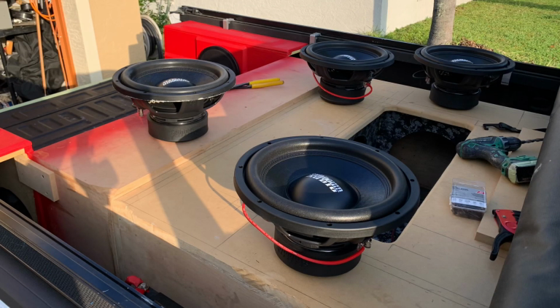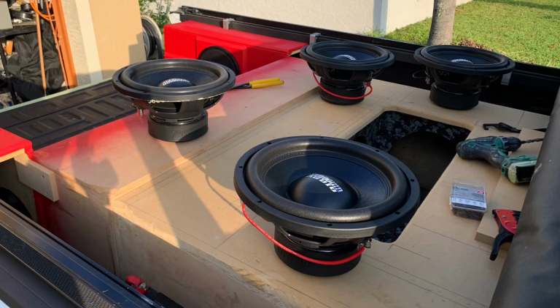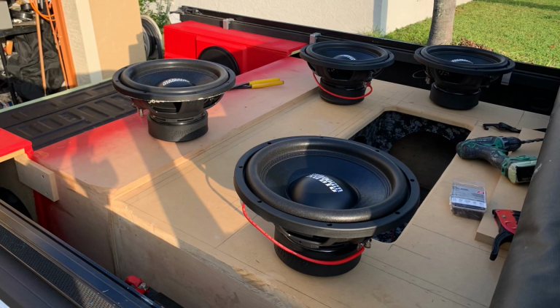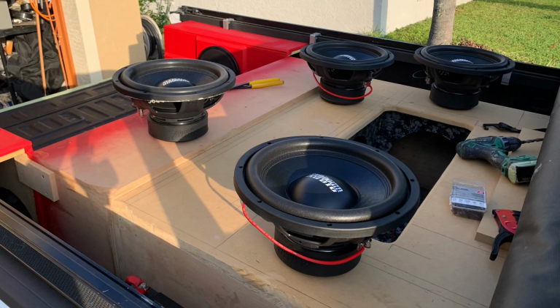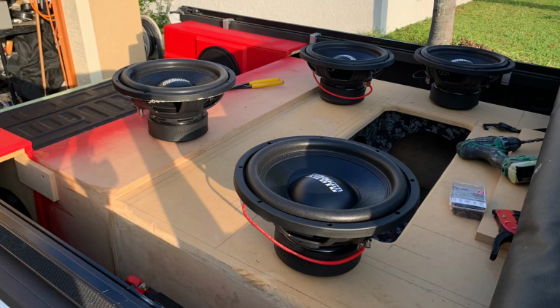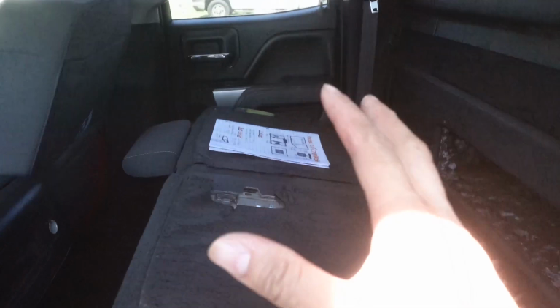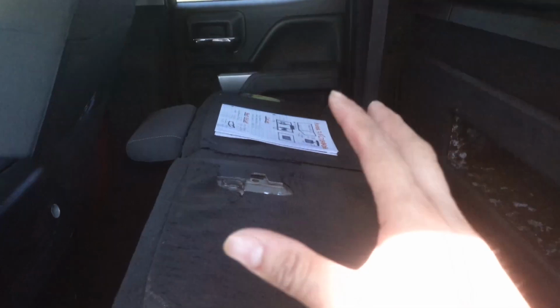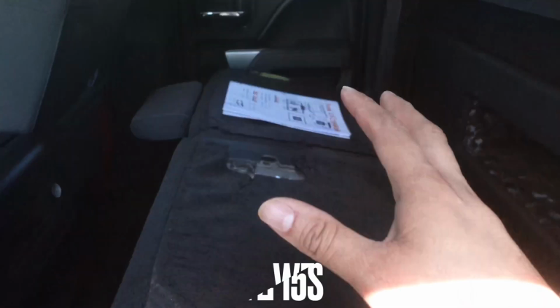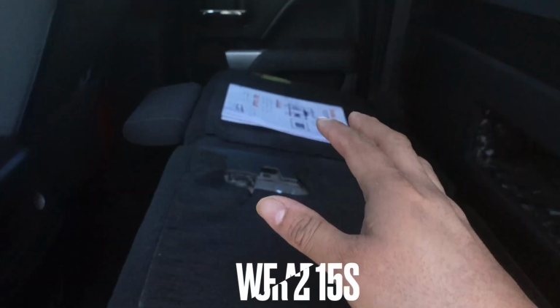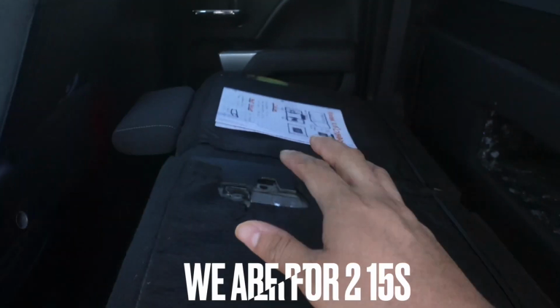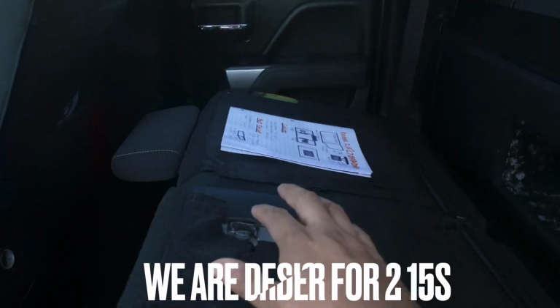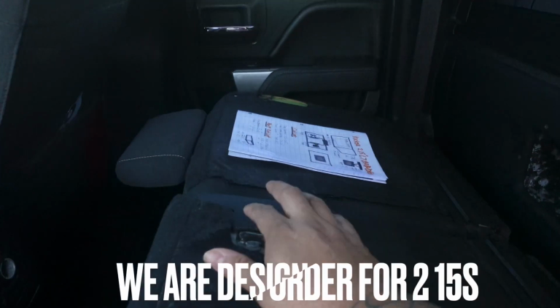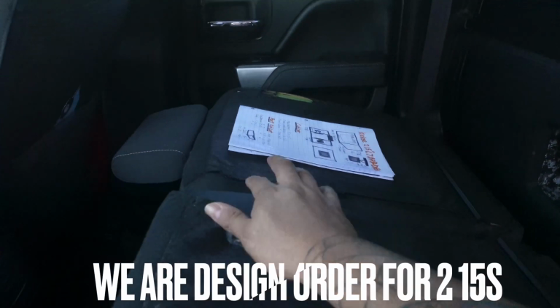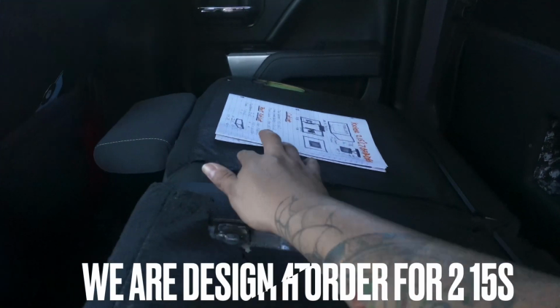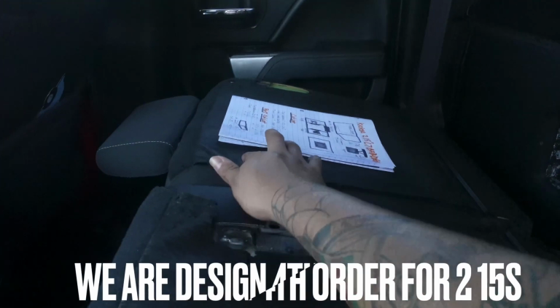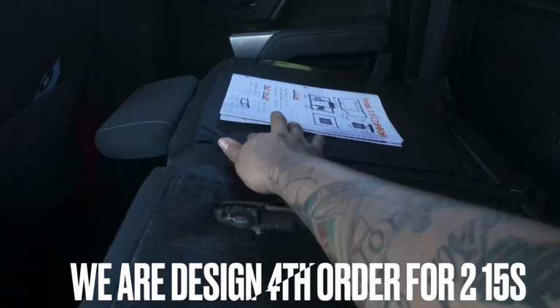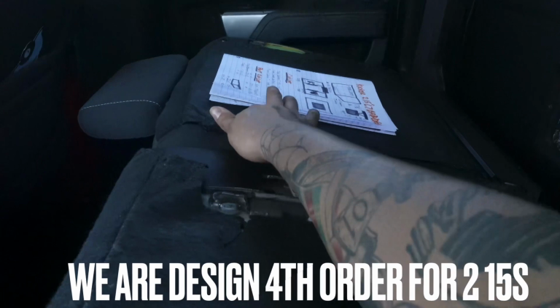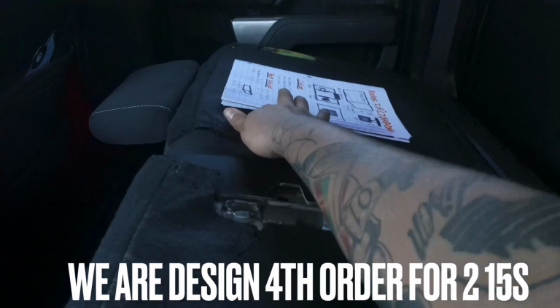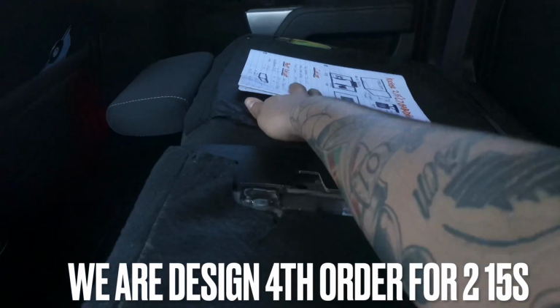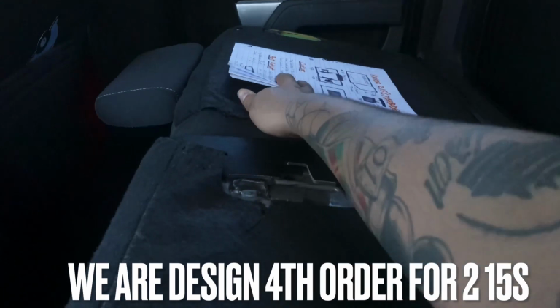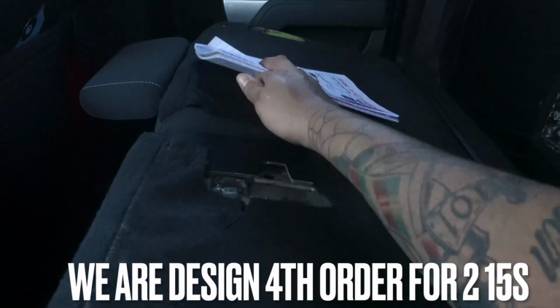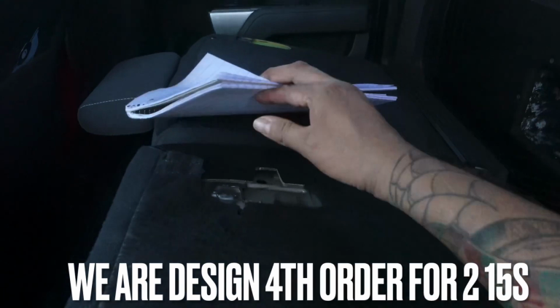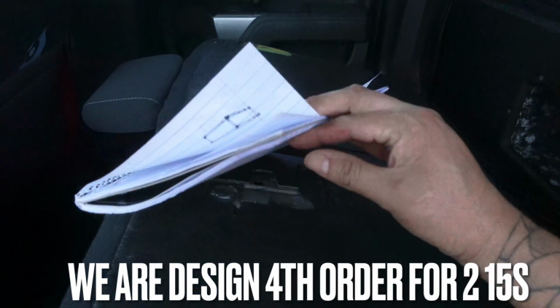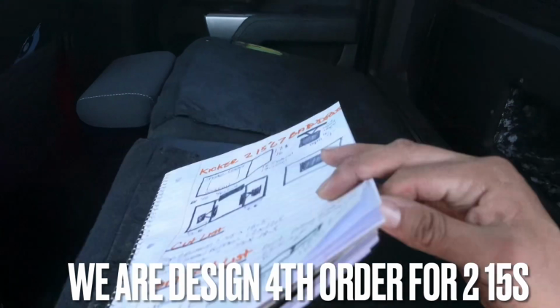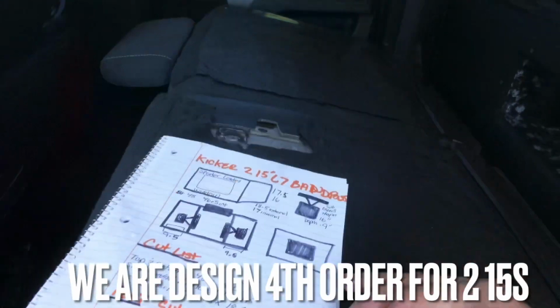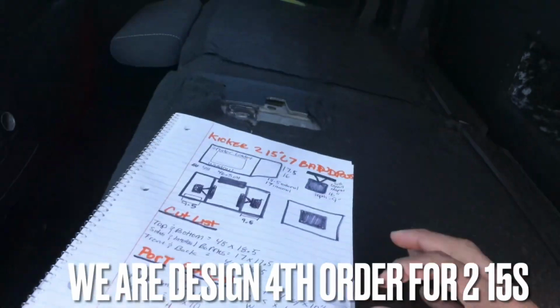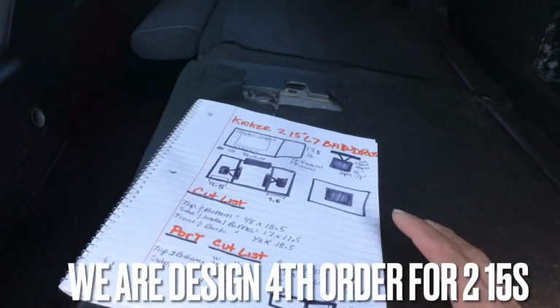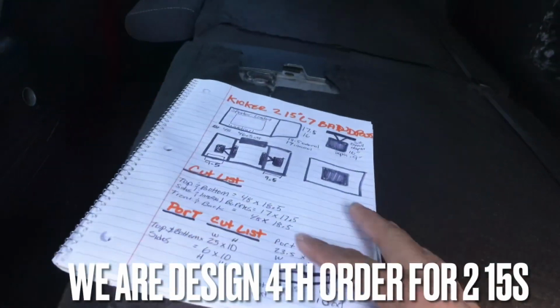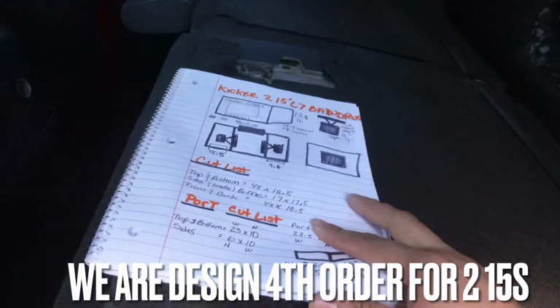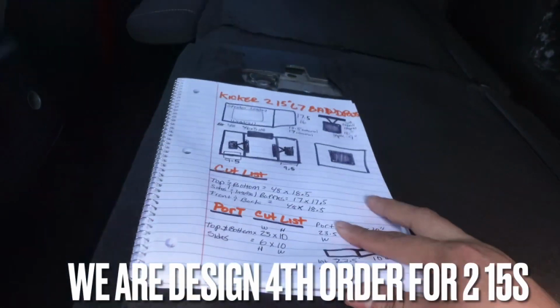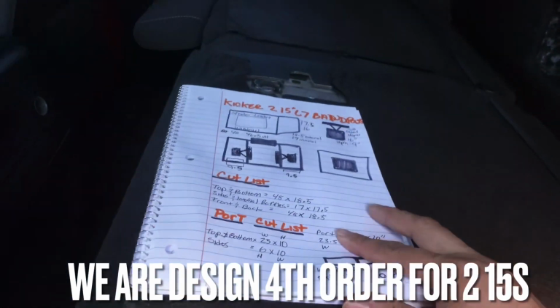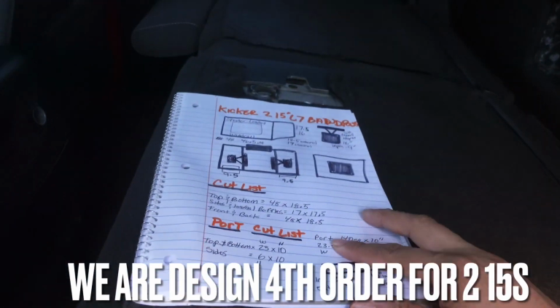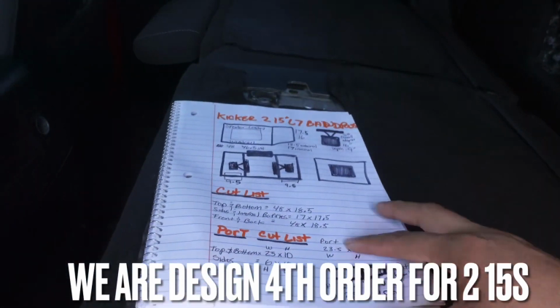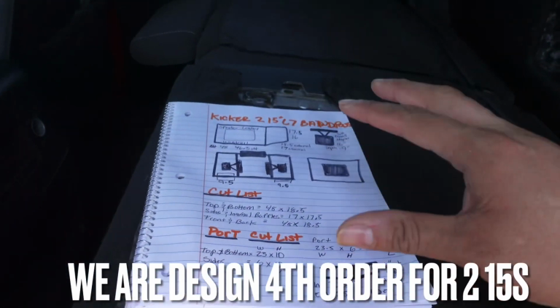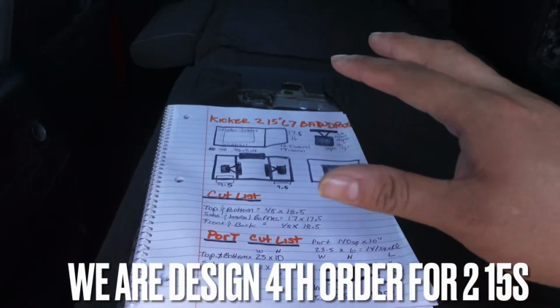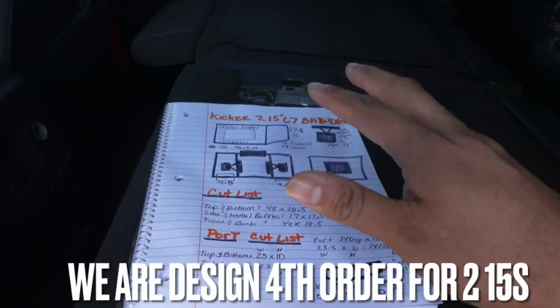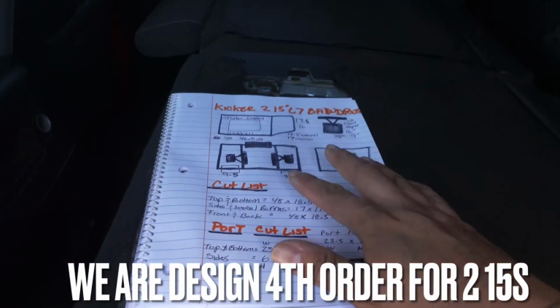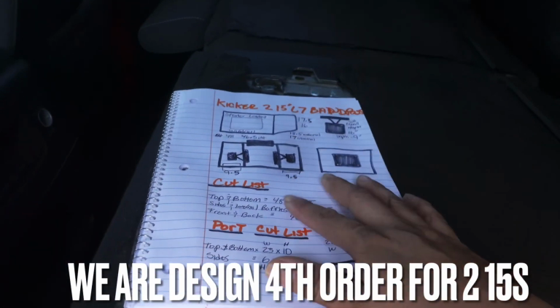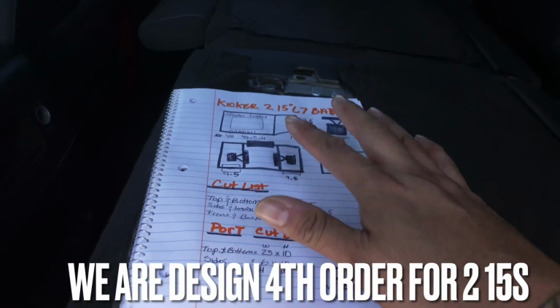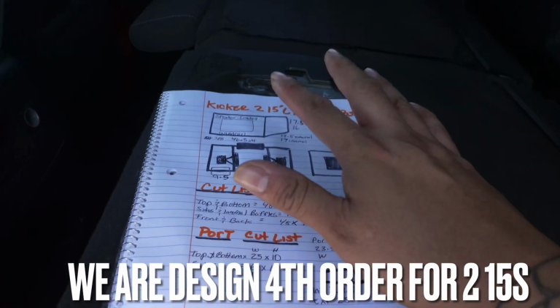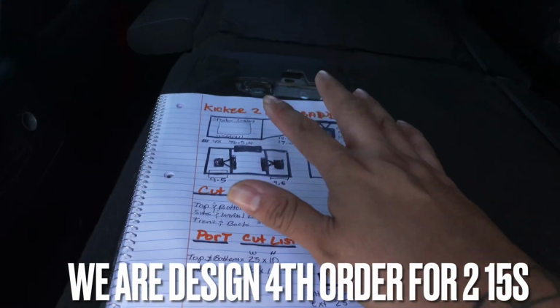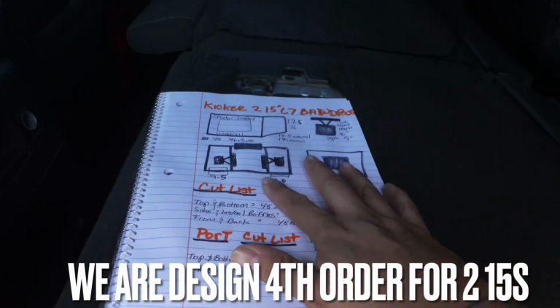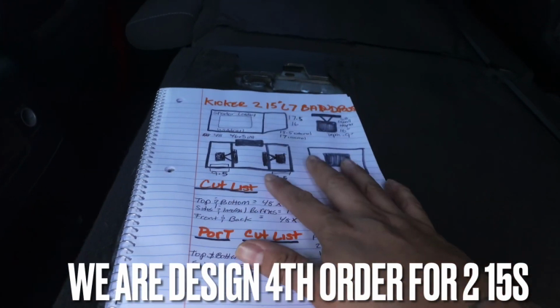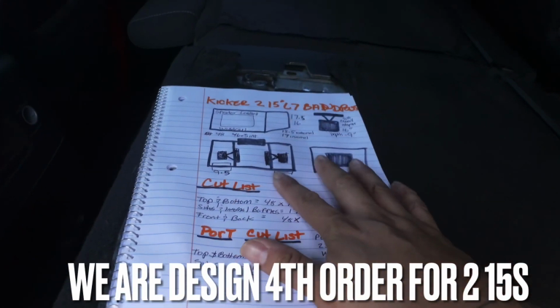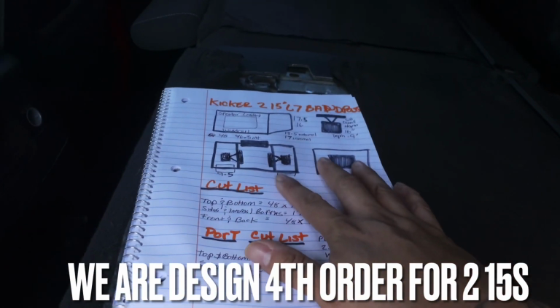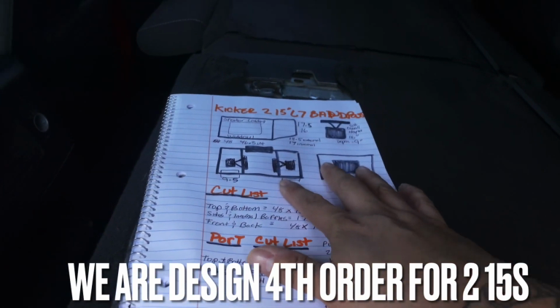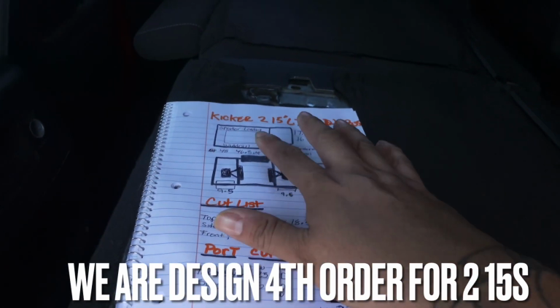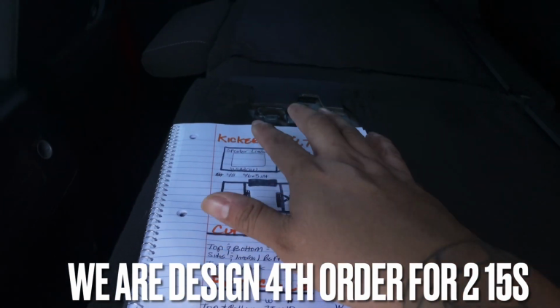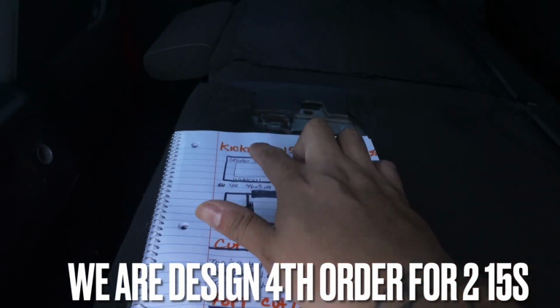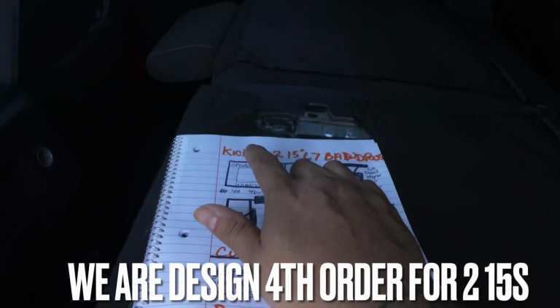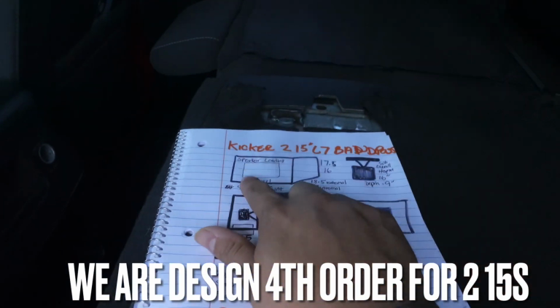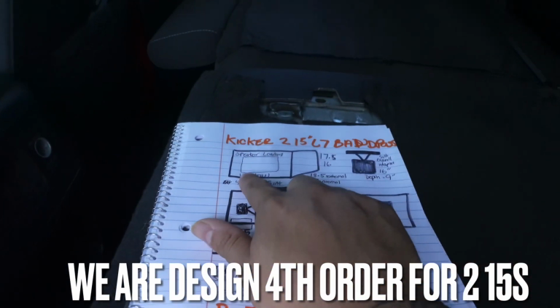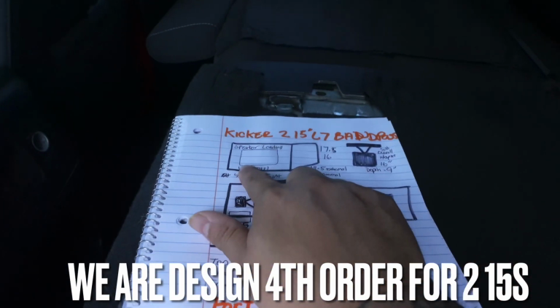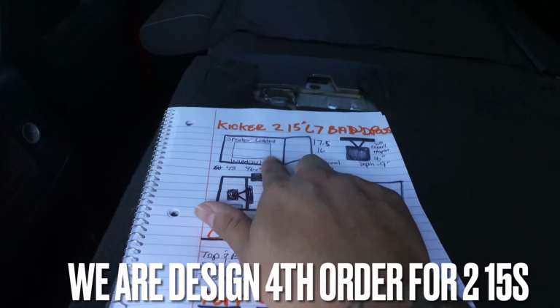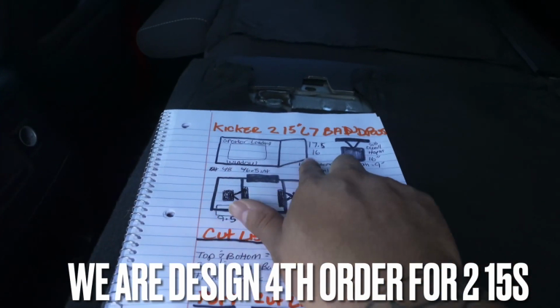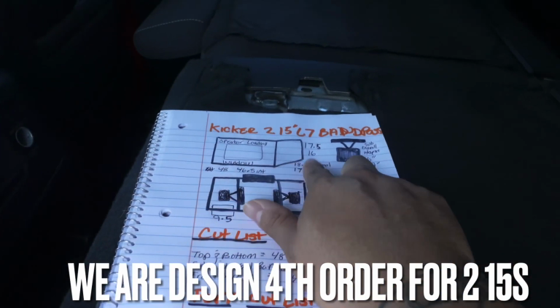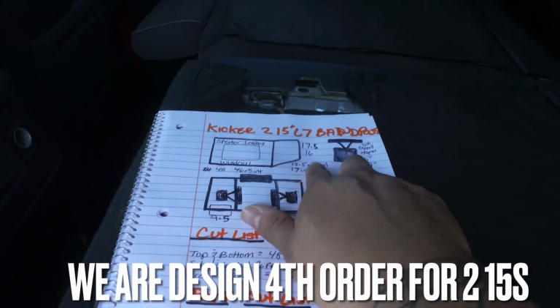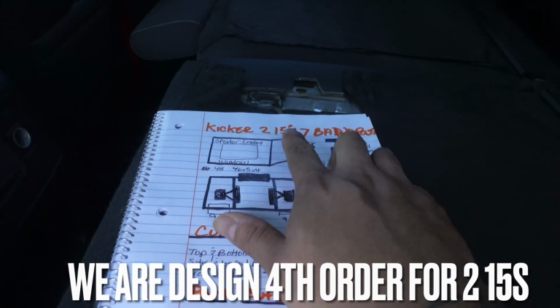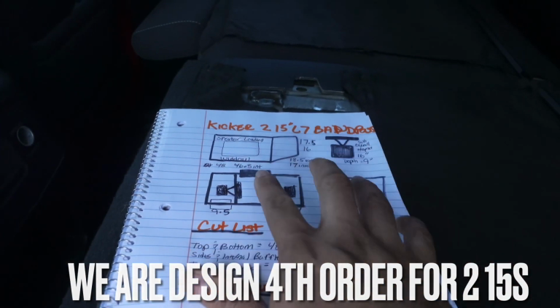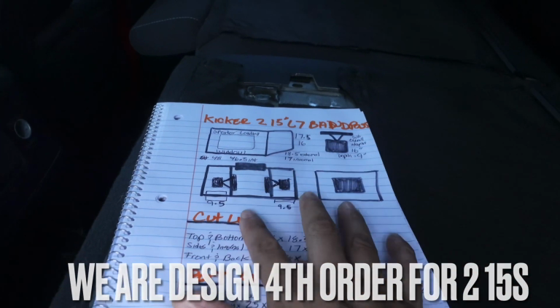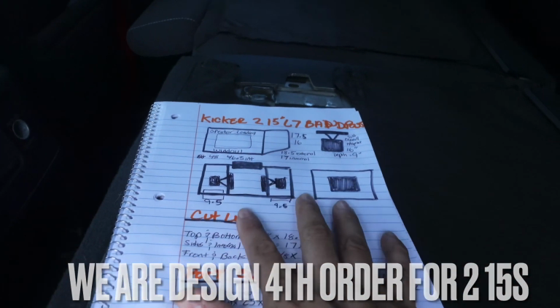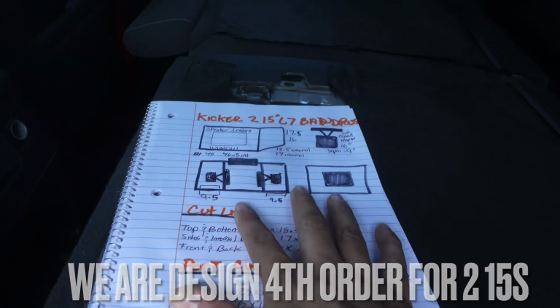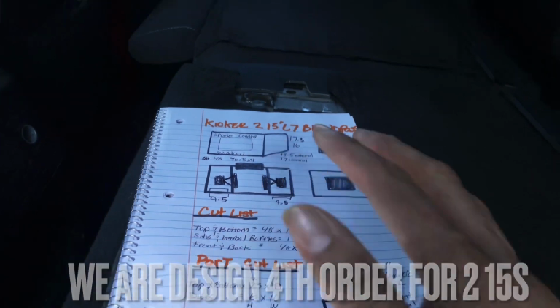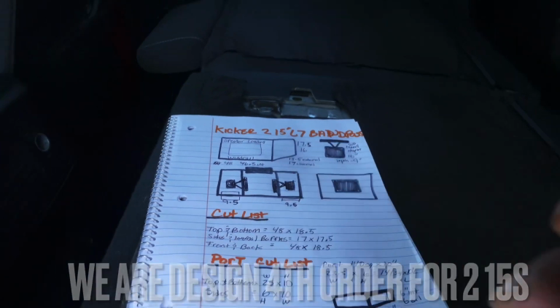On today's design, we are actually going to be discussing a build for two 15-inch Kicker L7s.